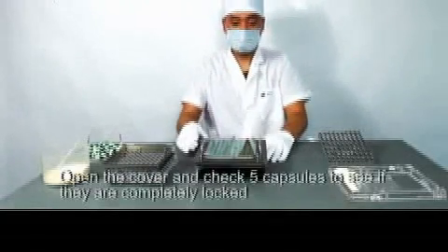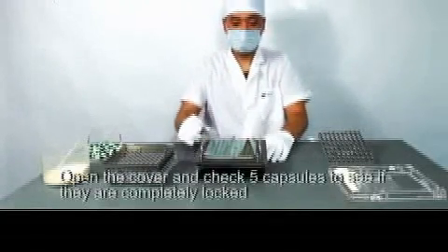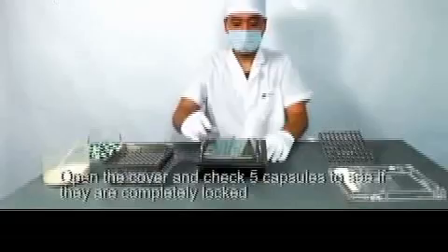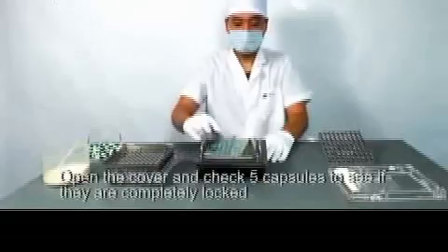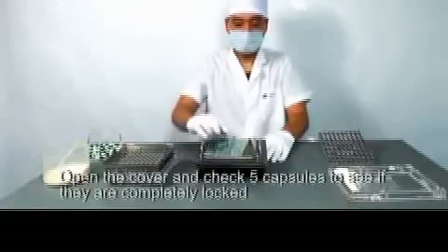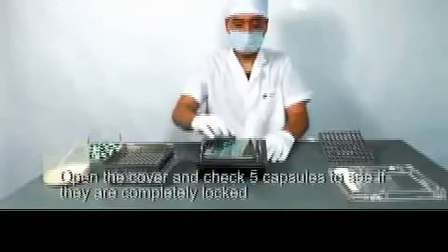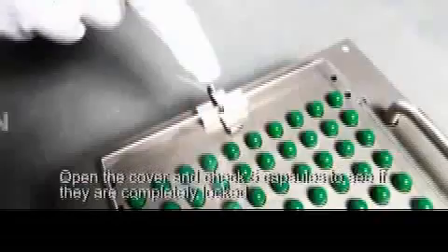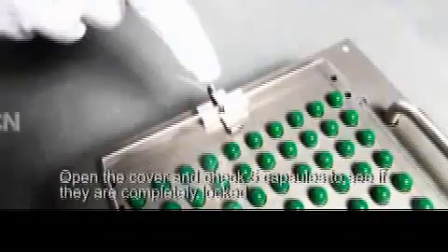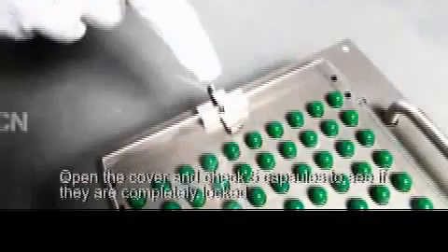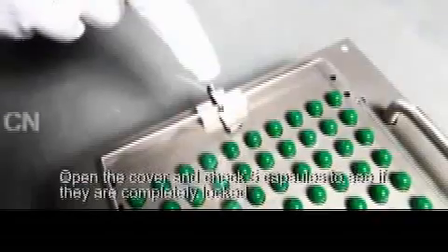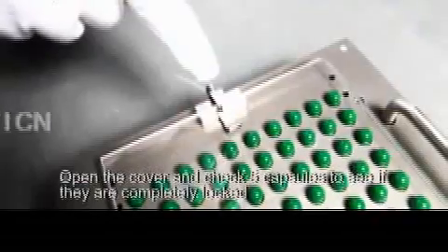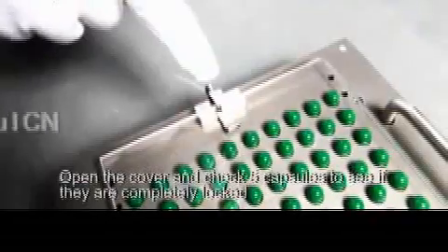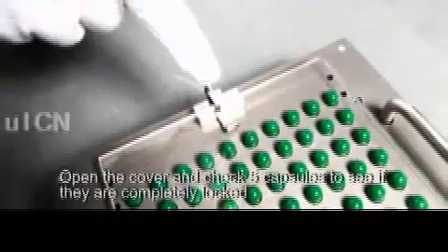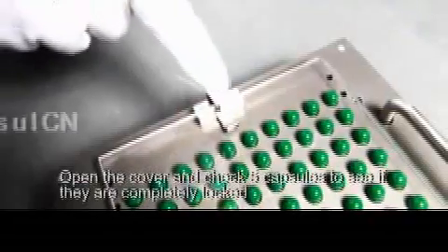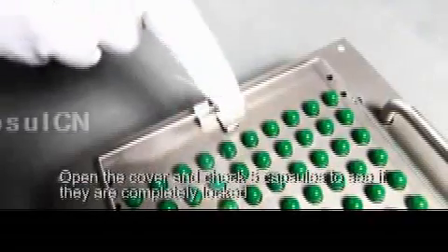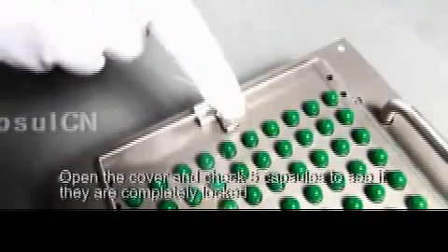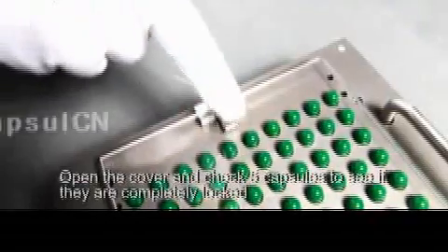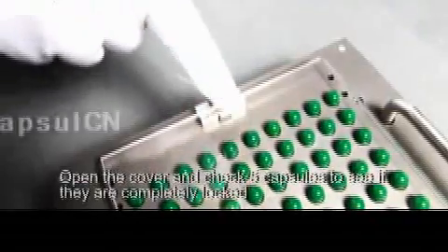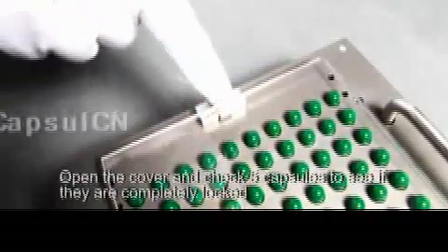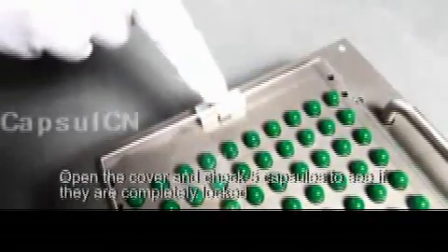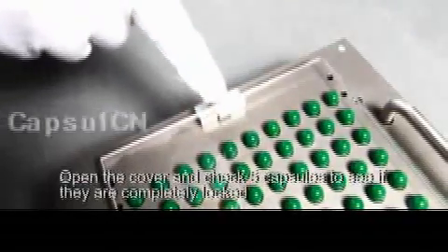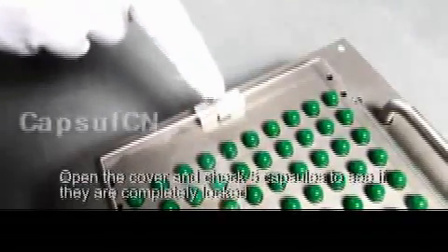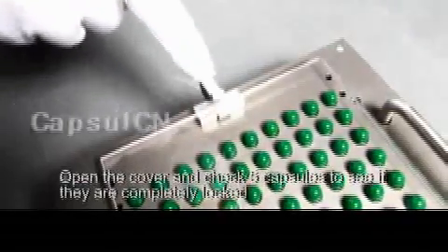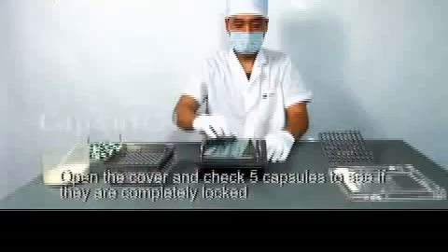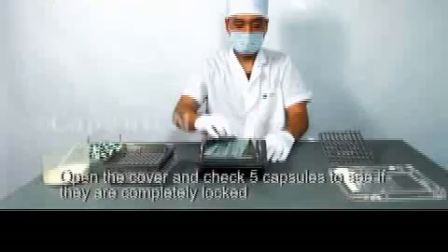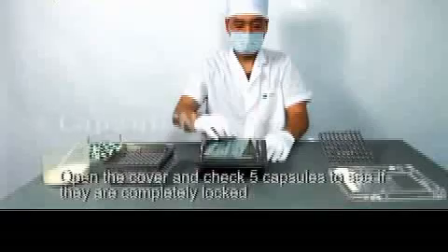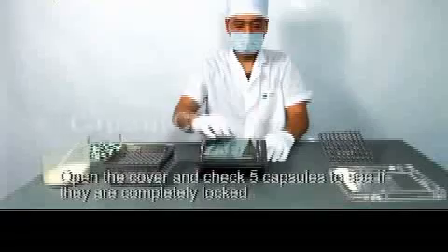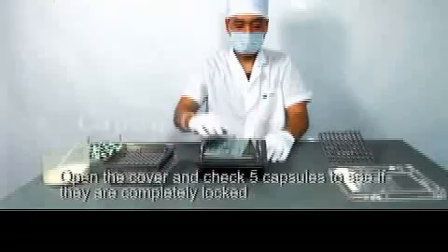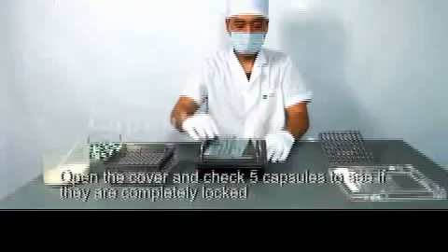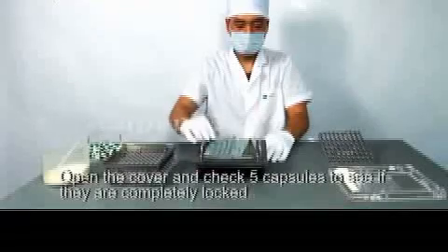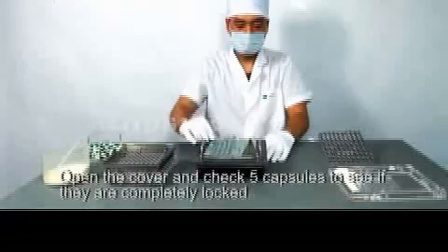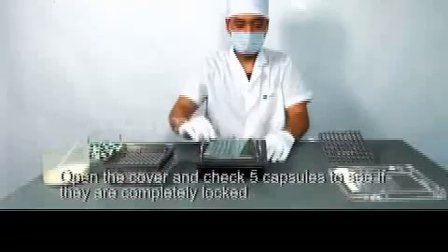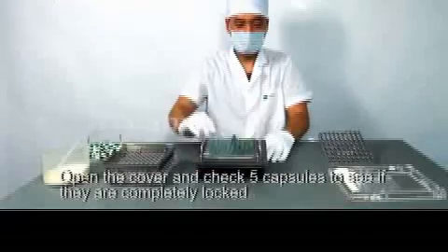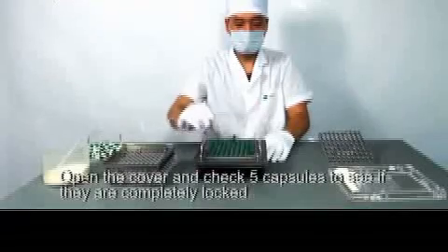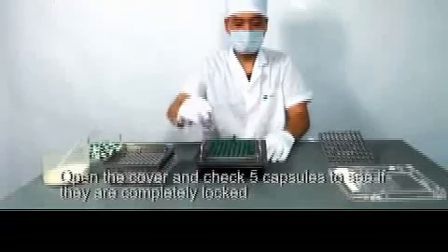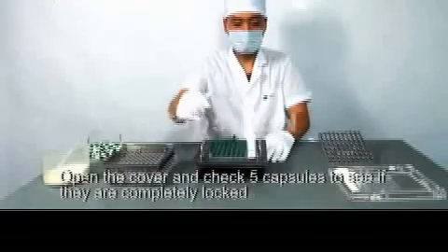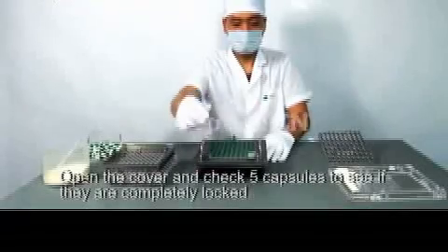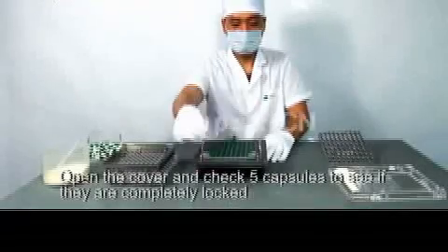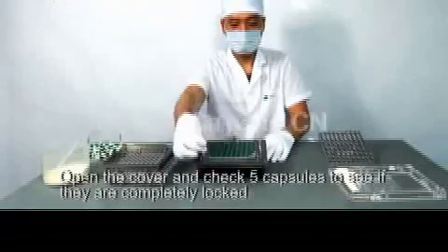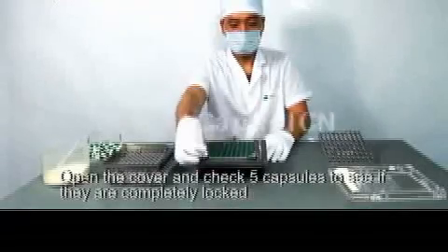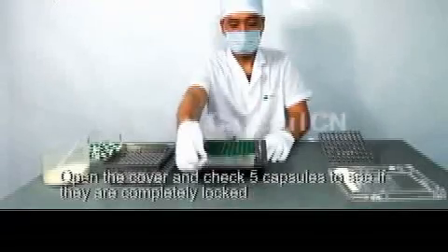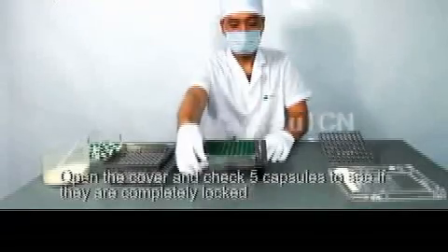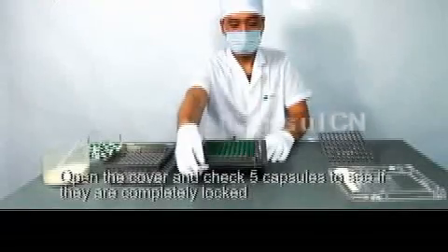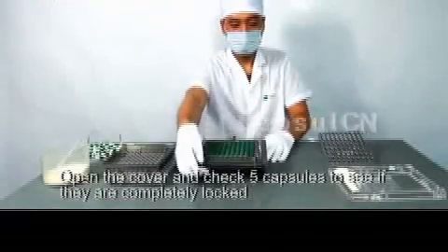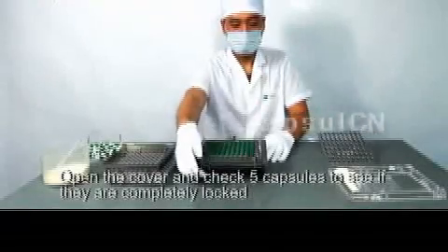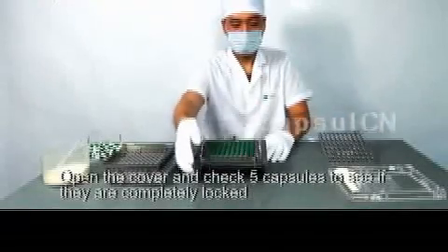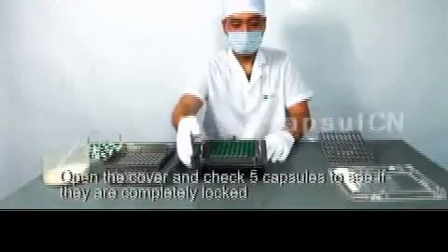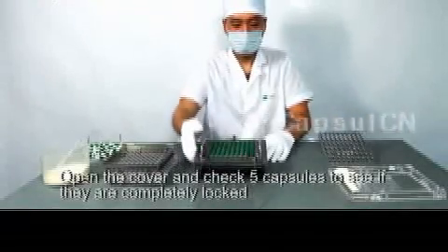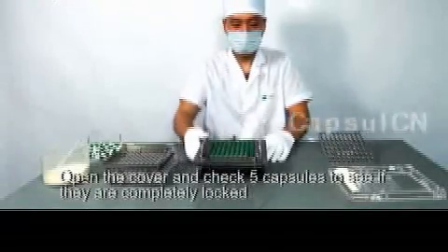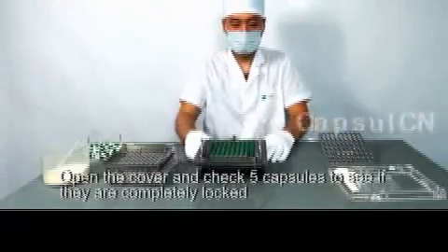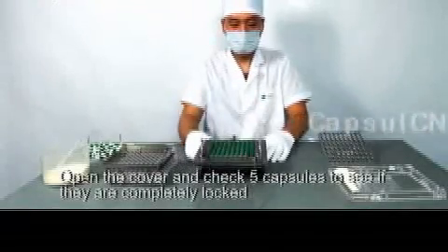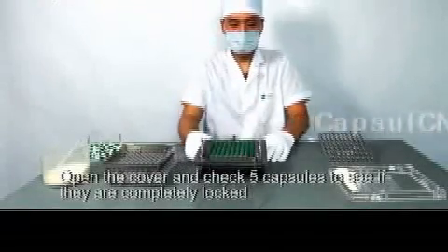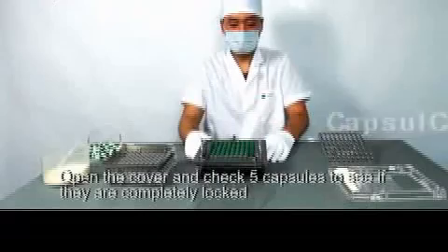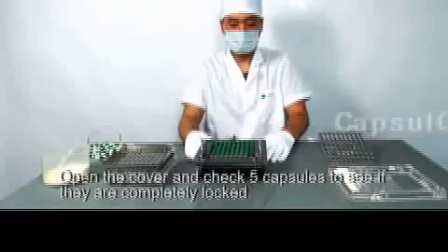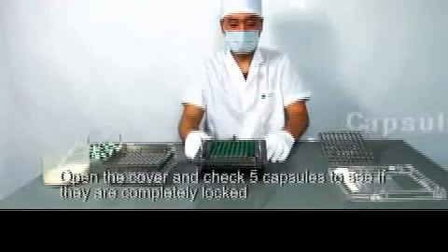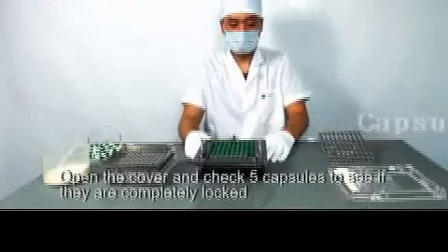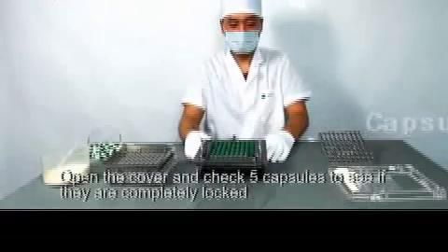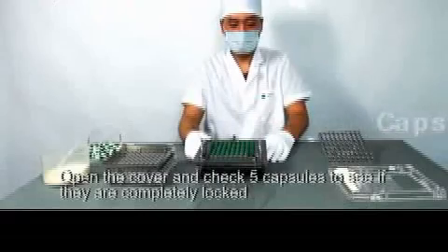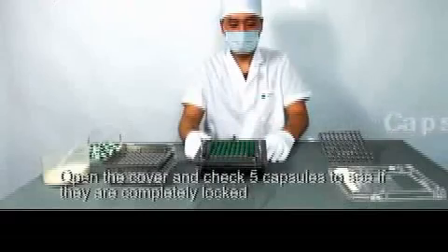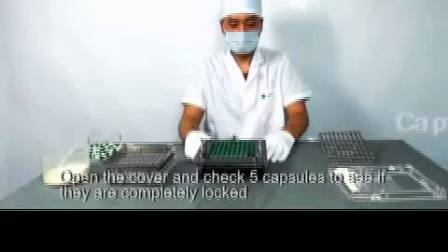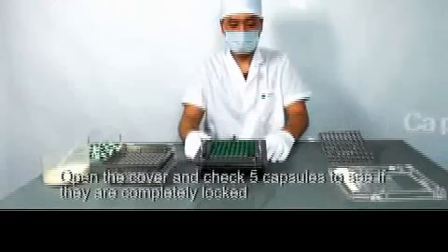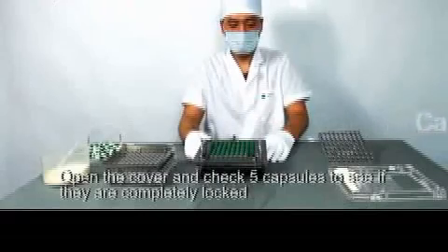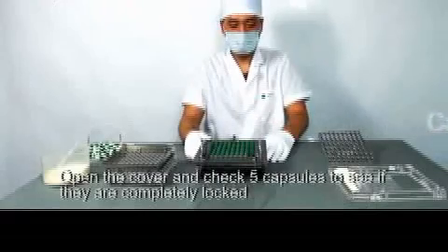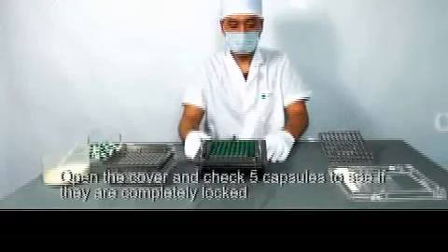Open the cover and check five capsules to see if they are completely locked.